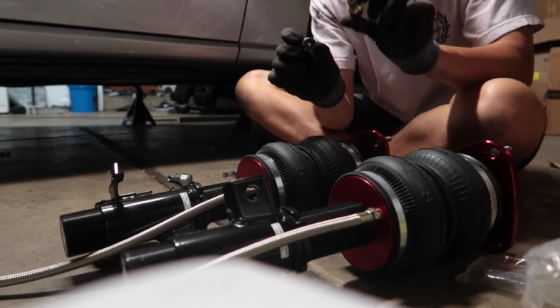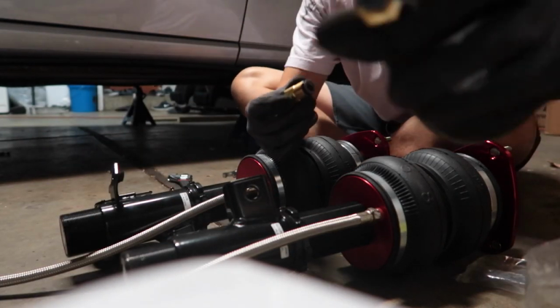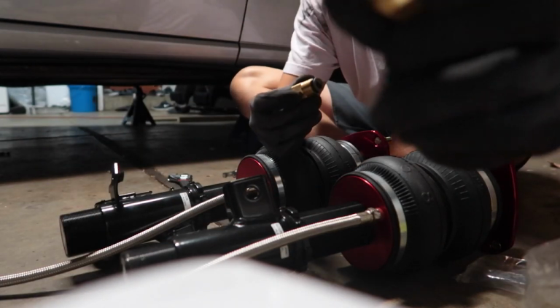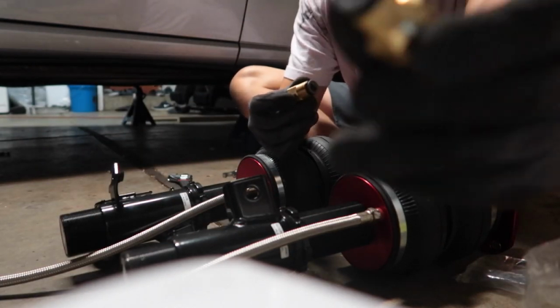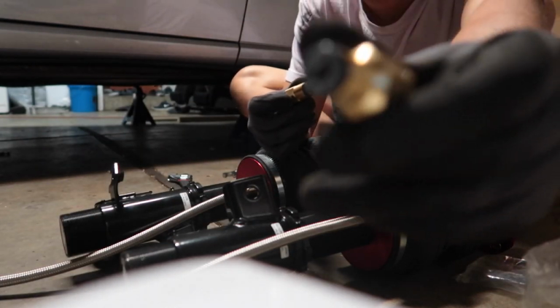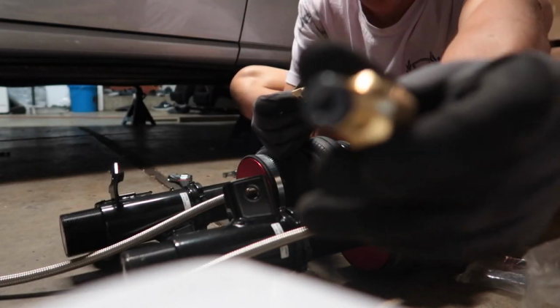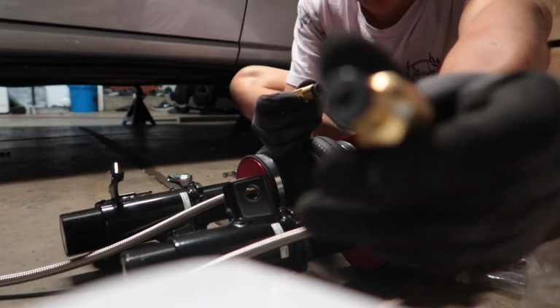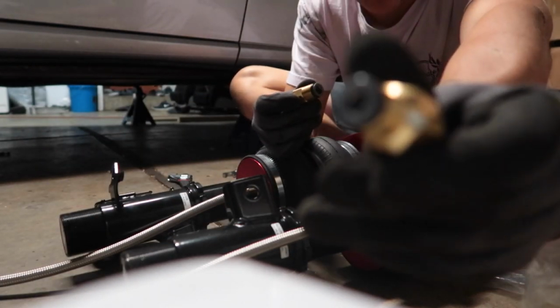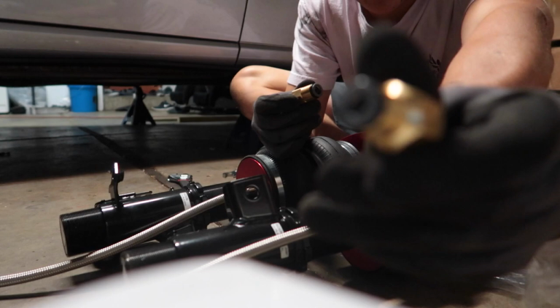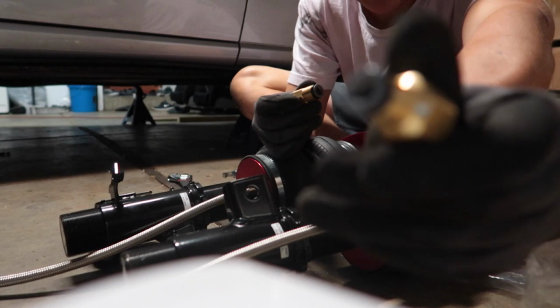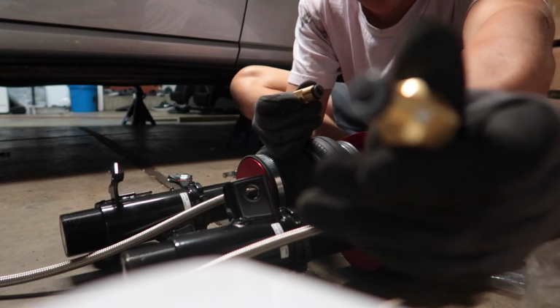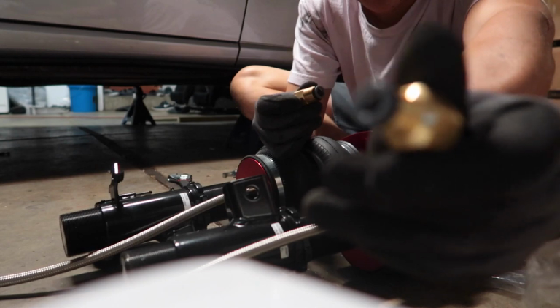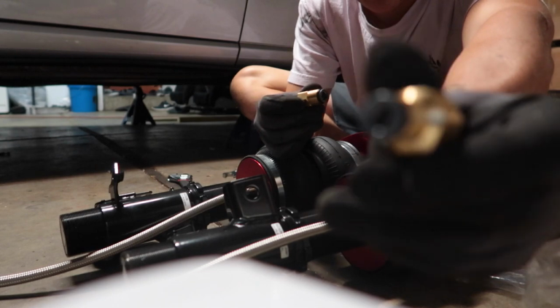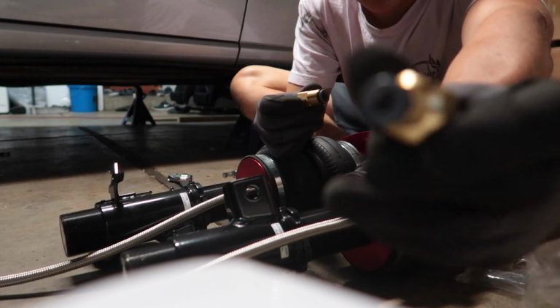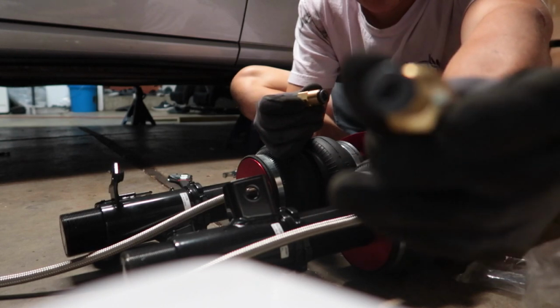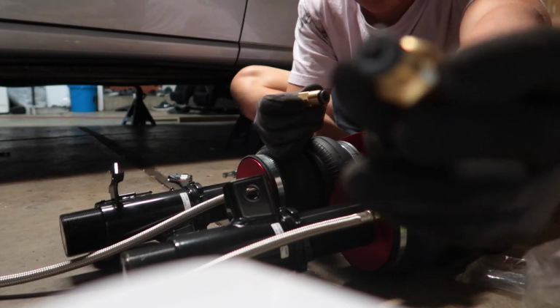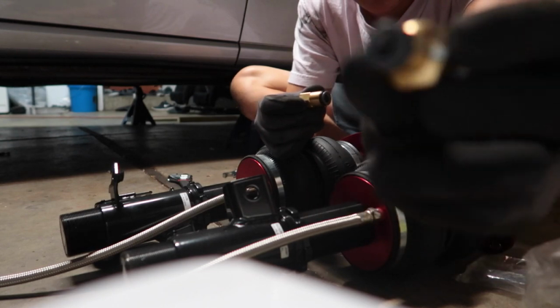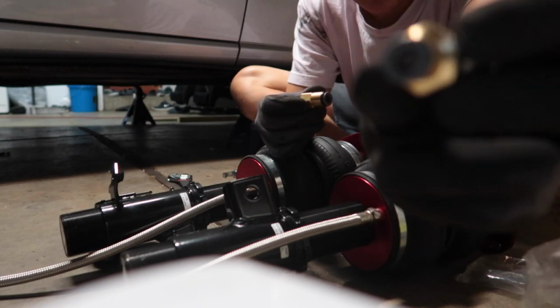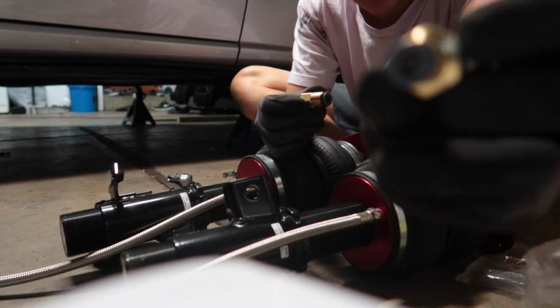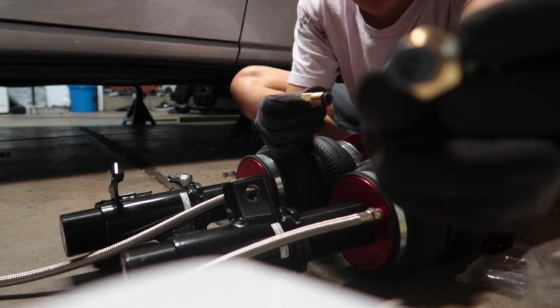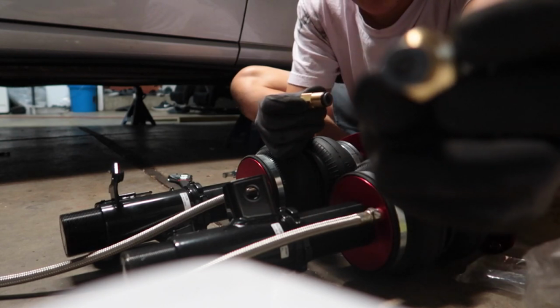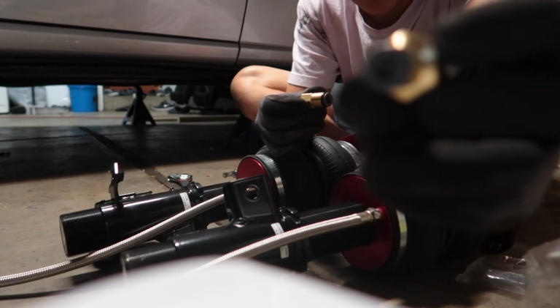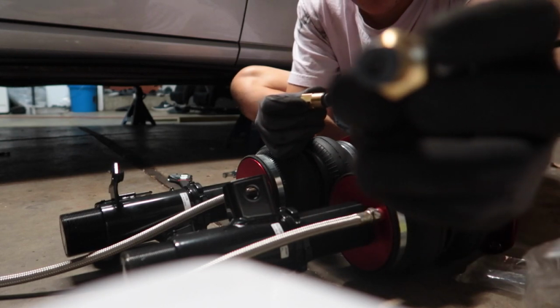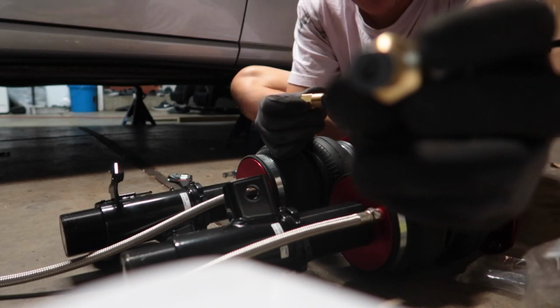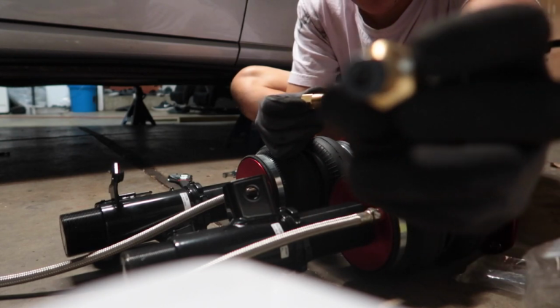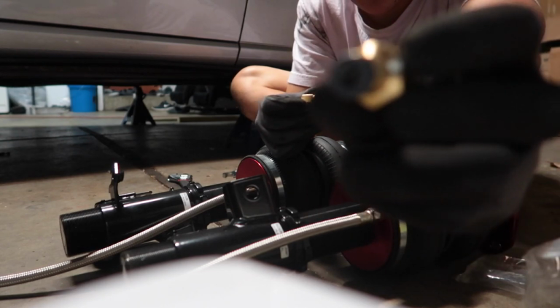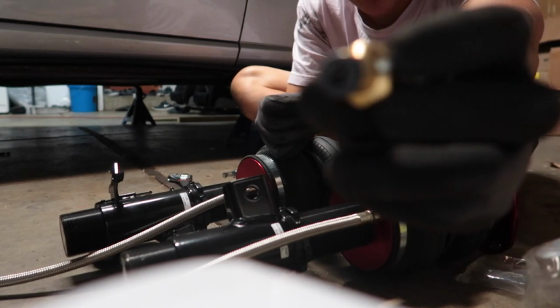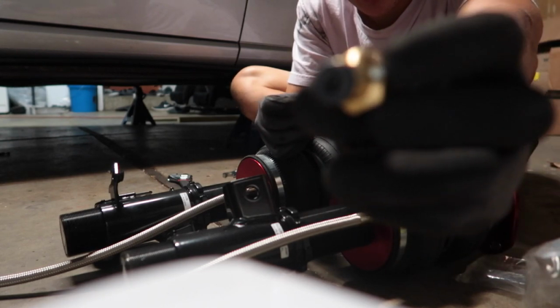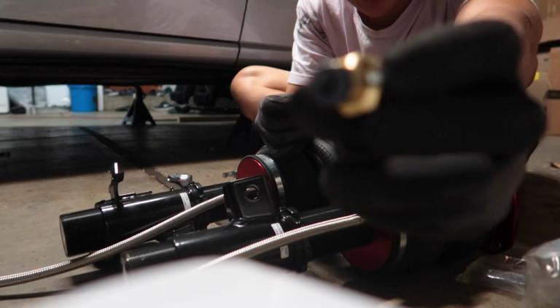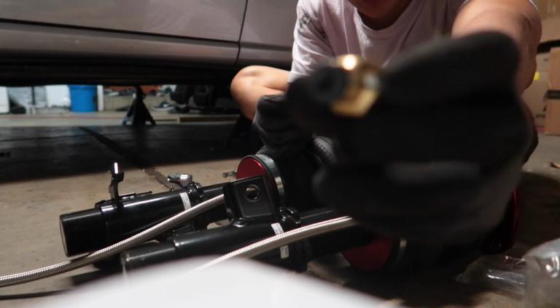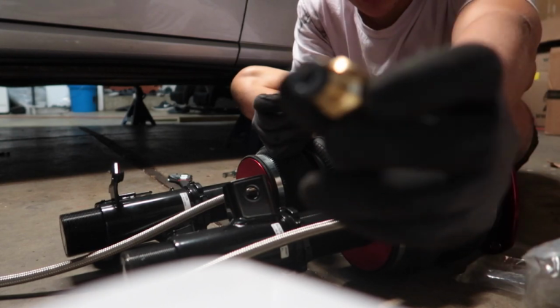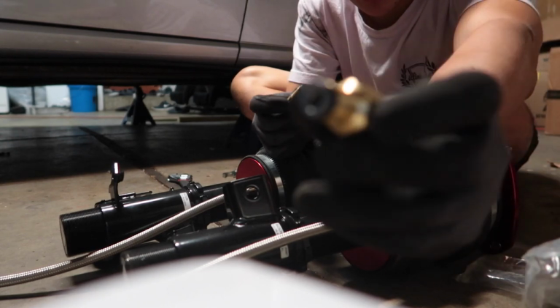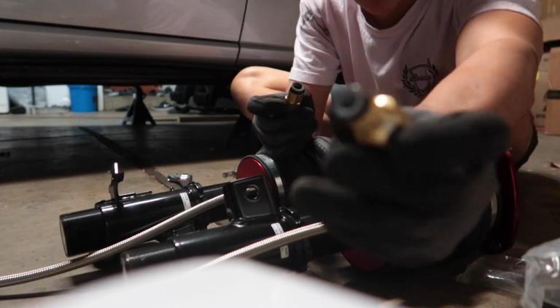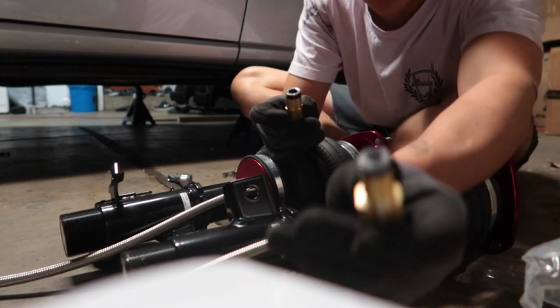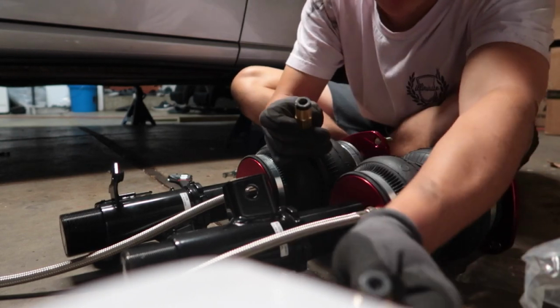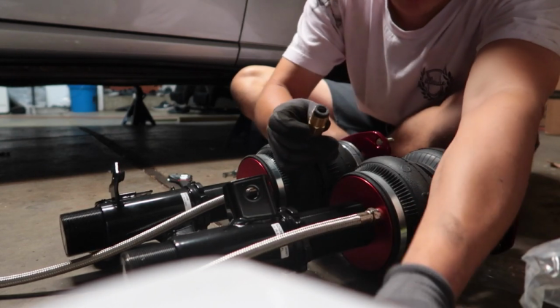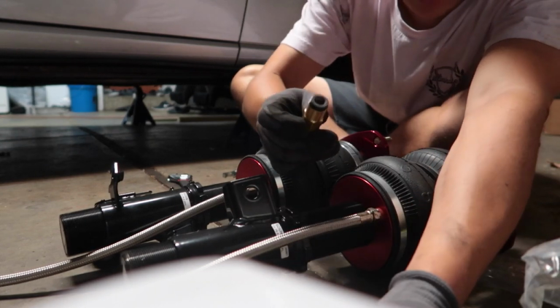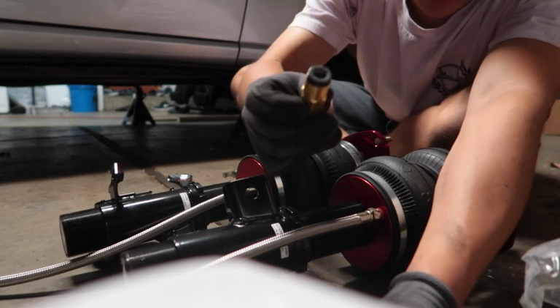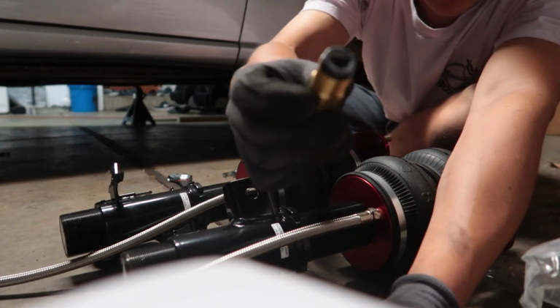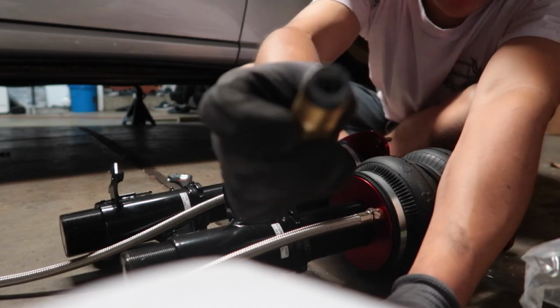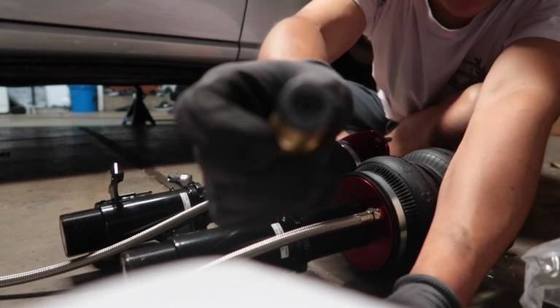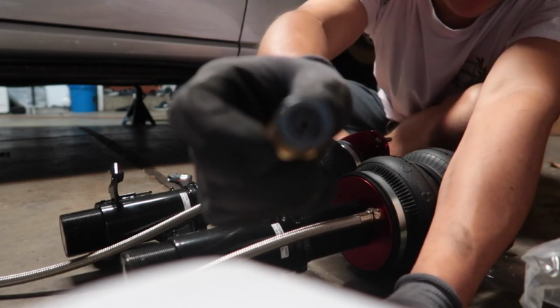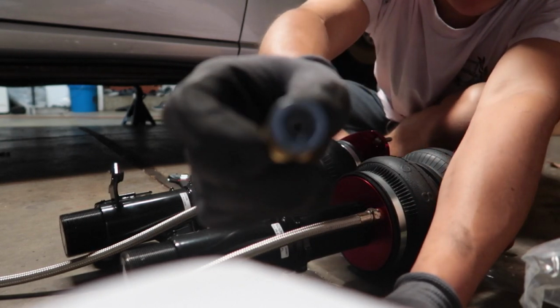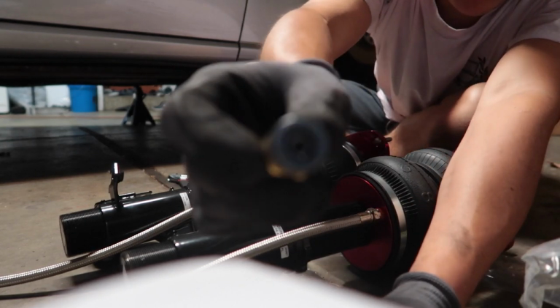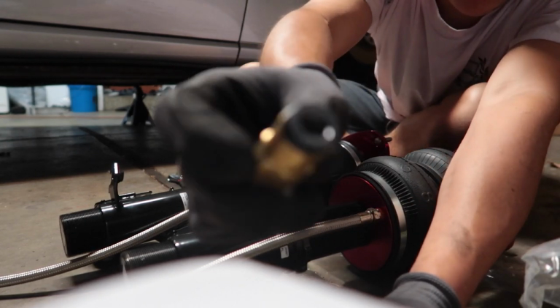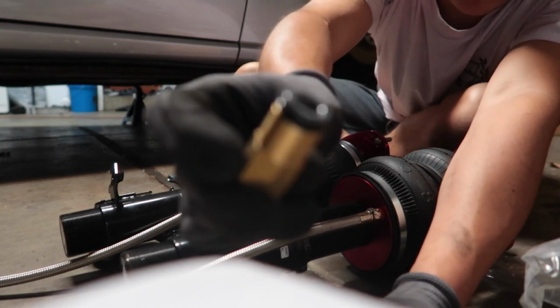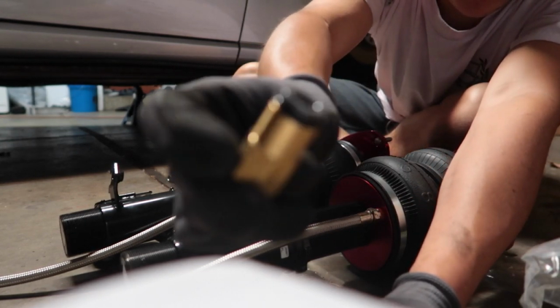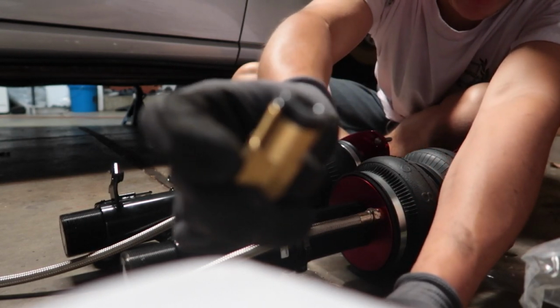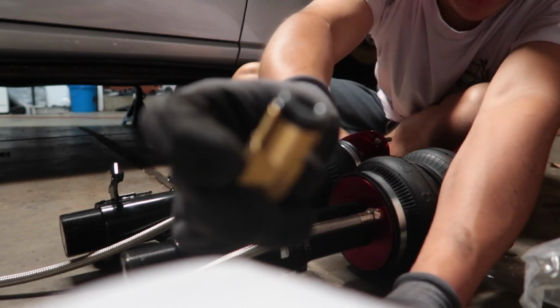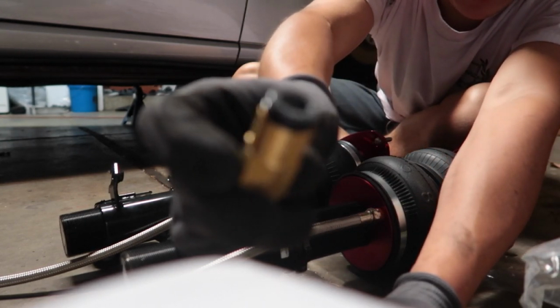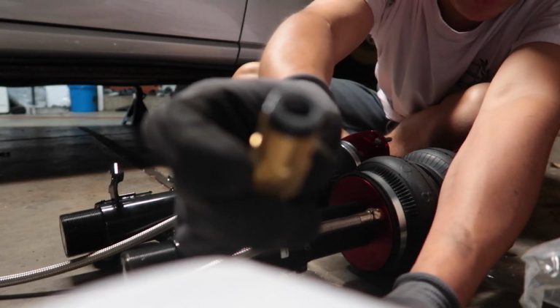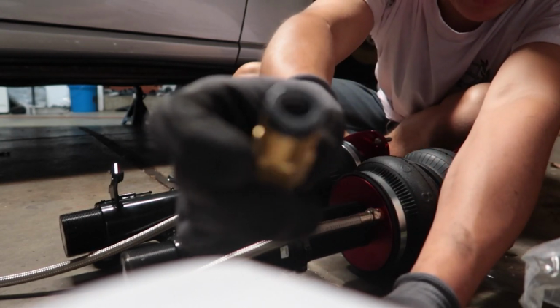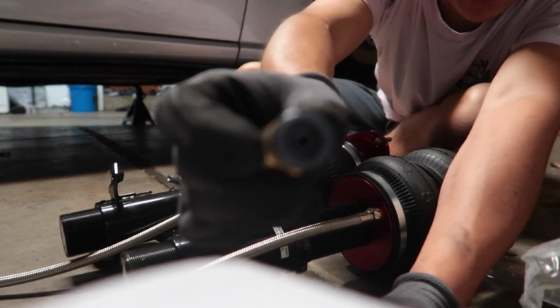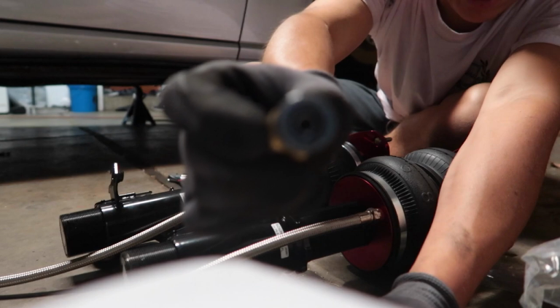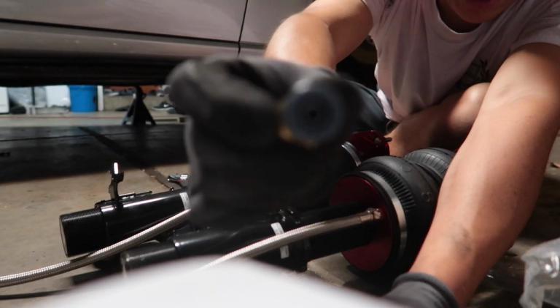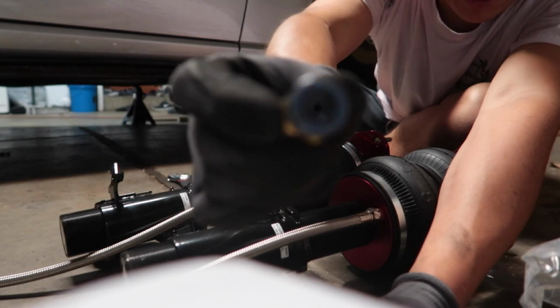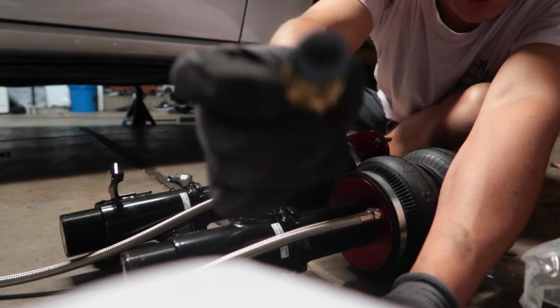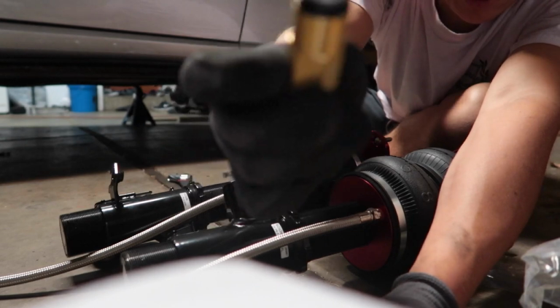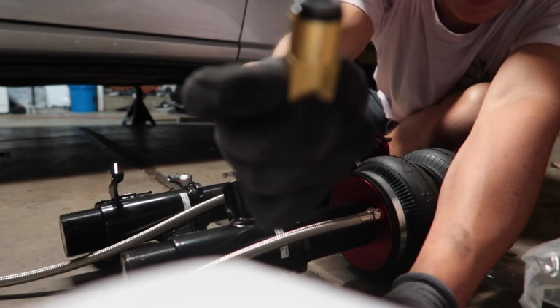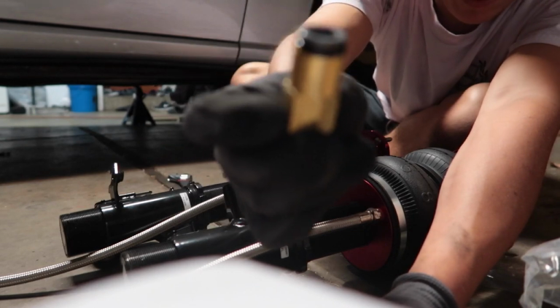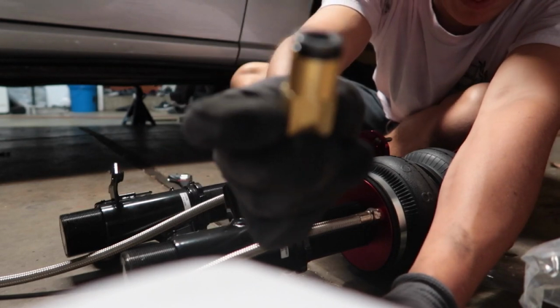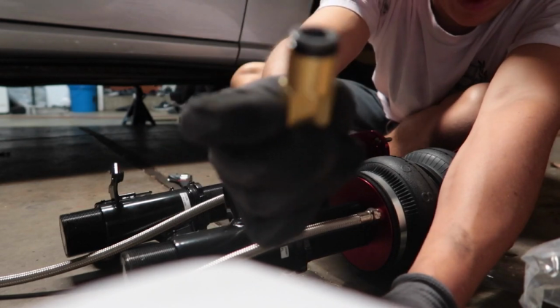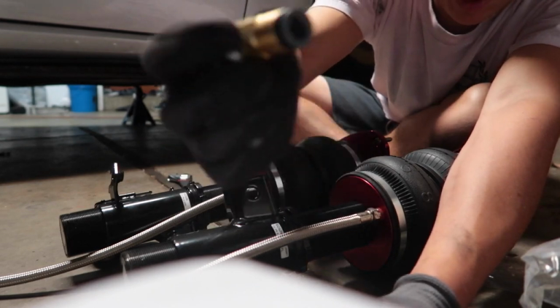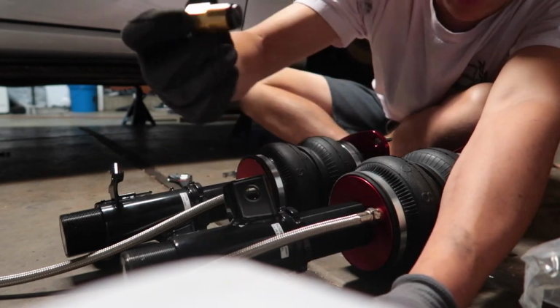That right there is the quarter inch OD, and here is the 3/8 OD — that's the one we want.